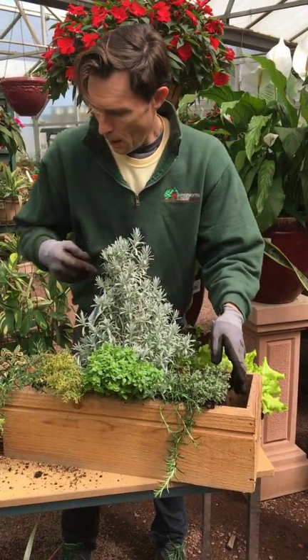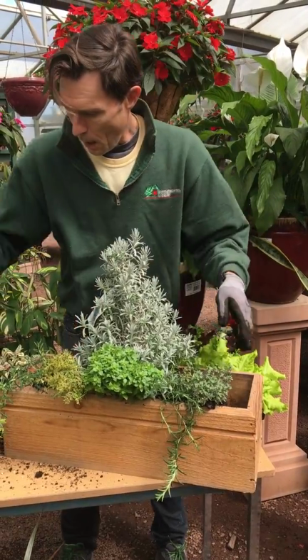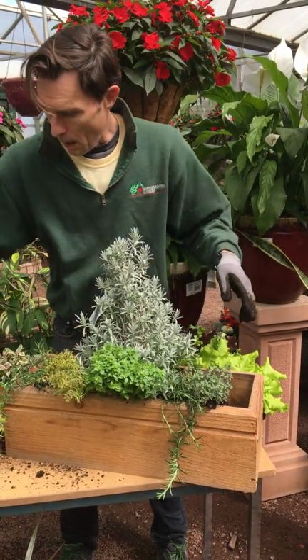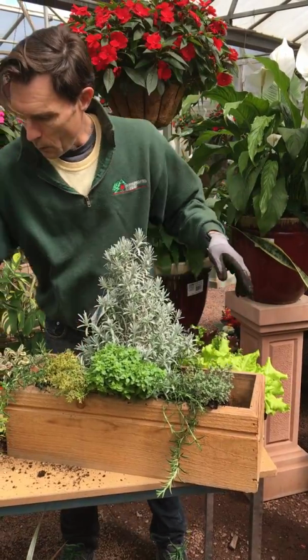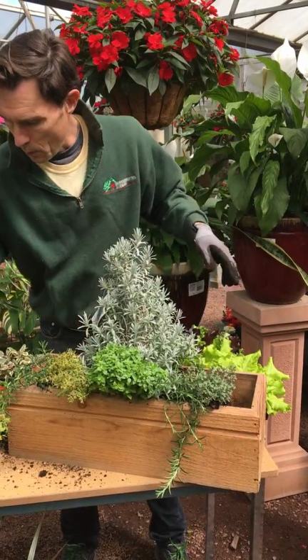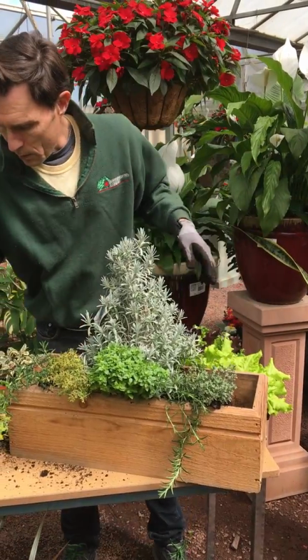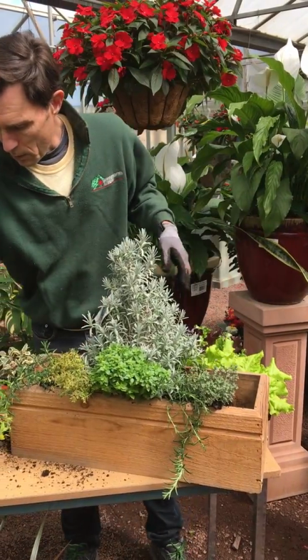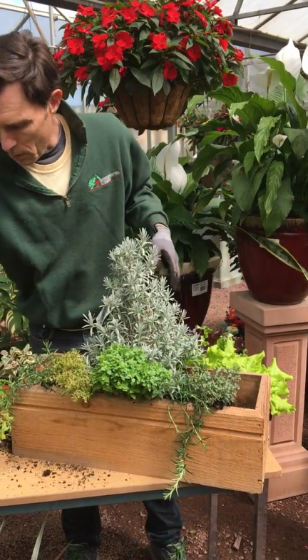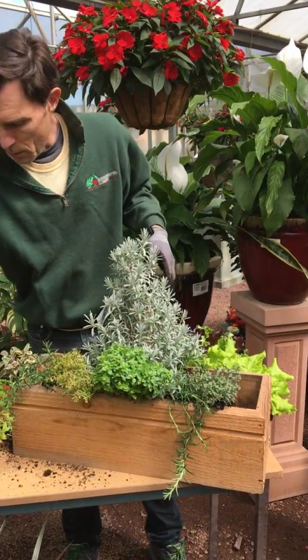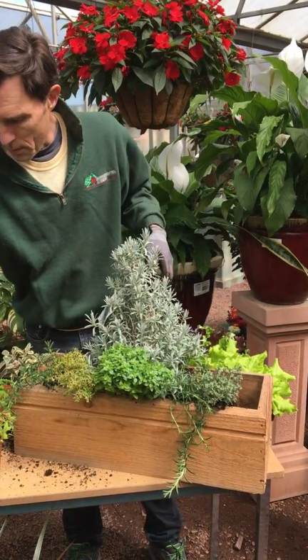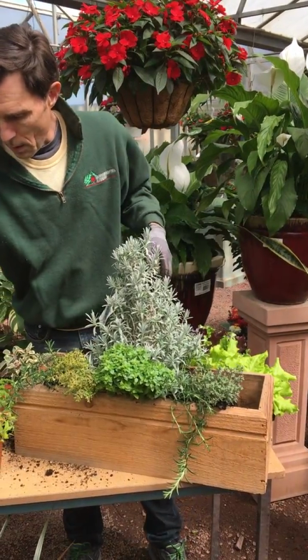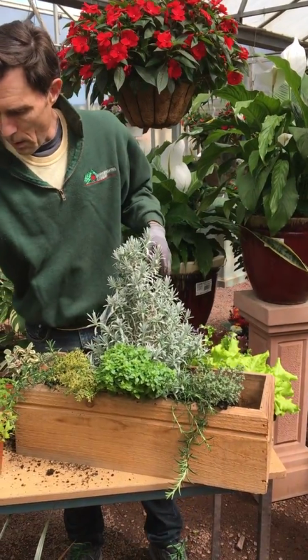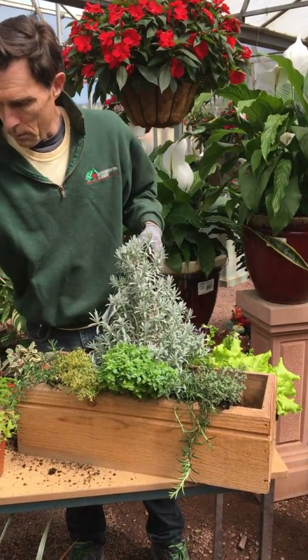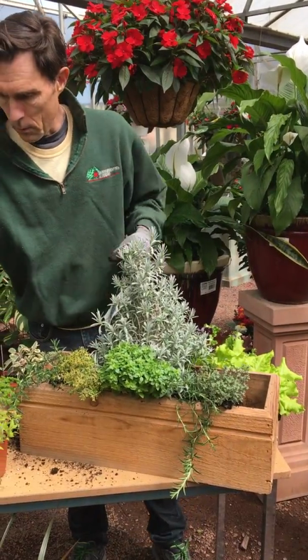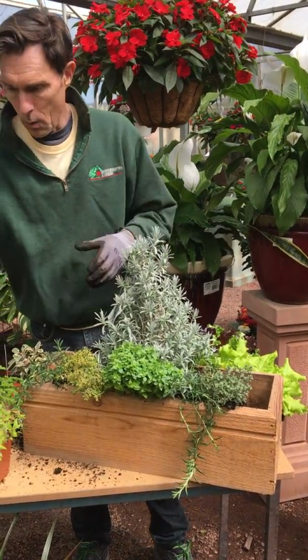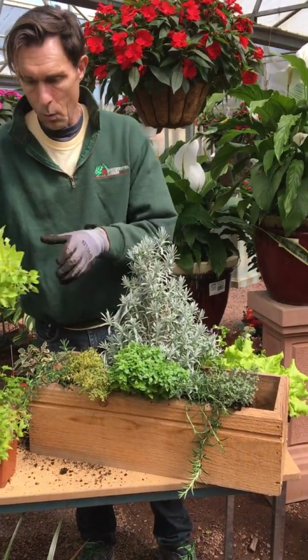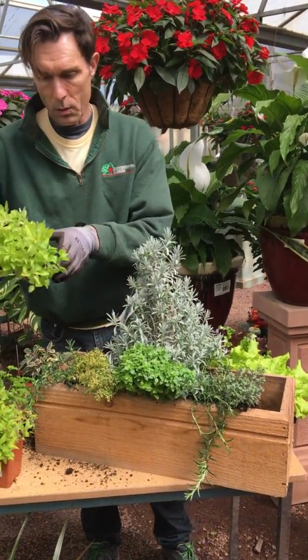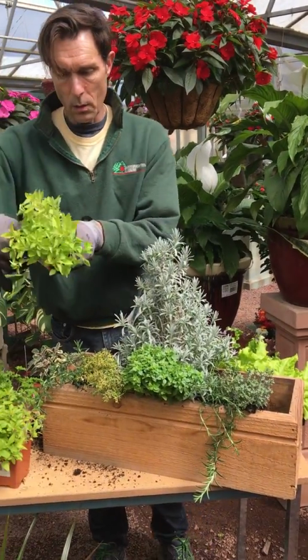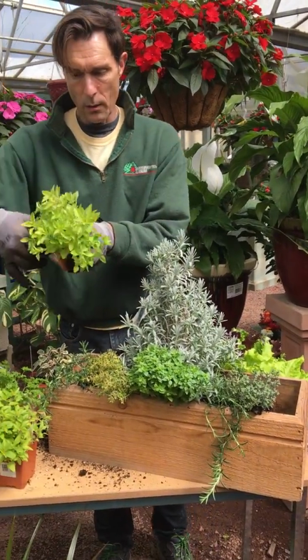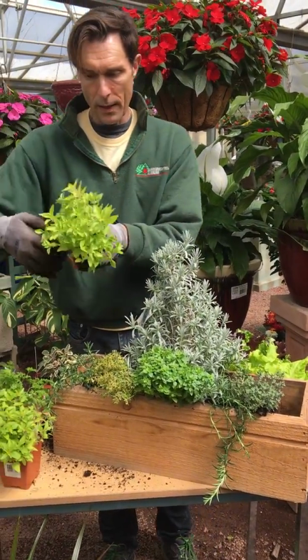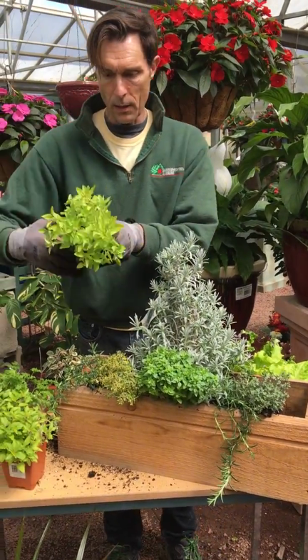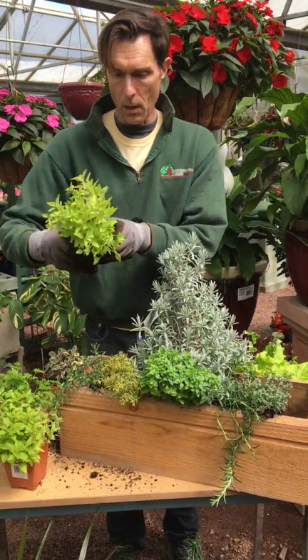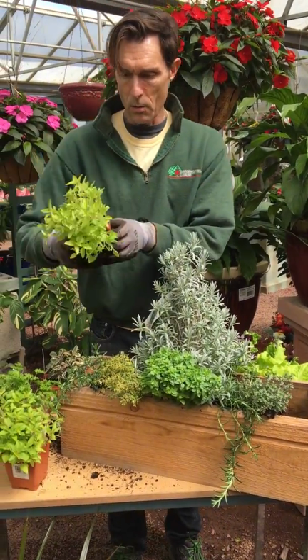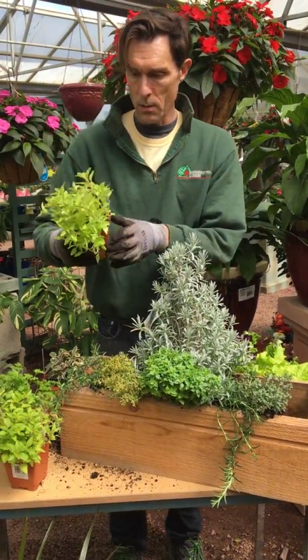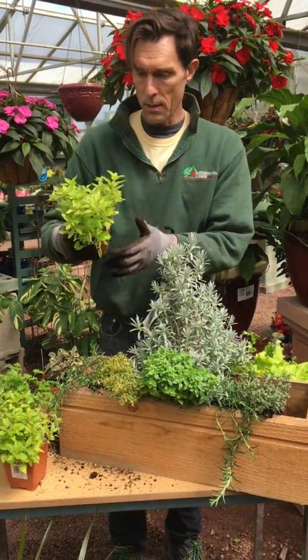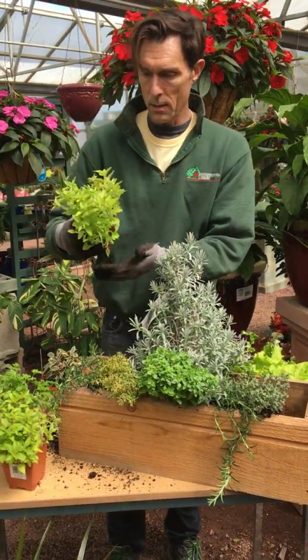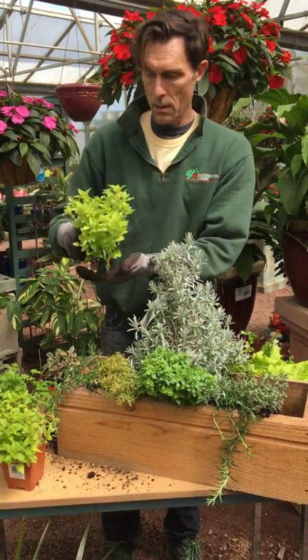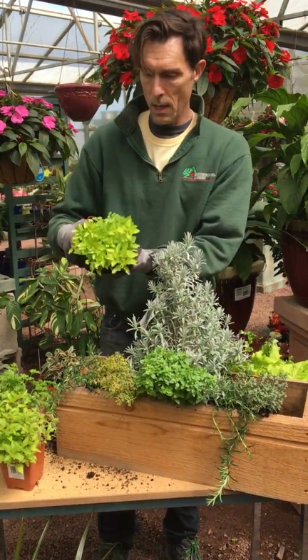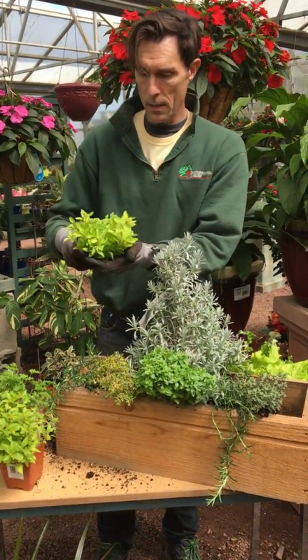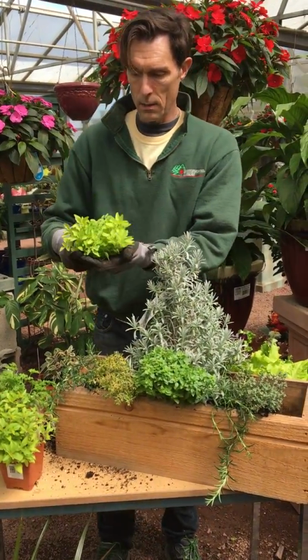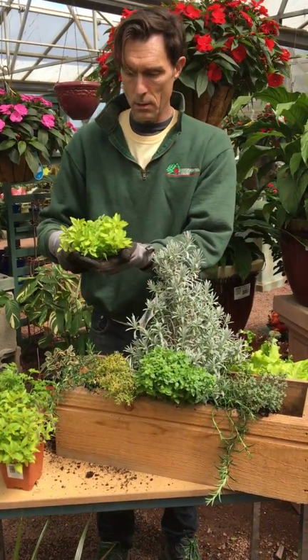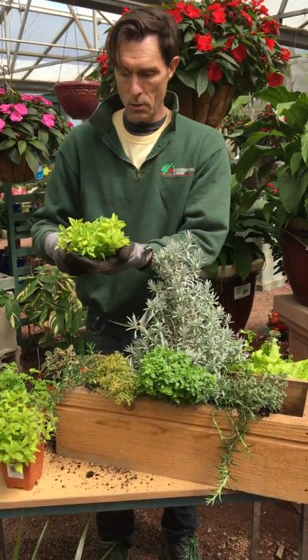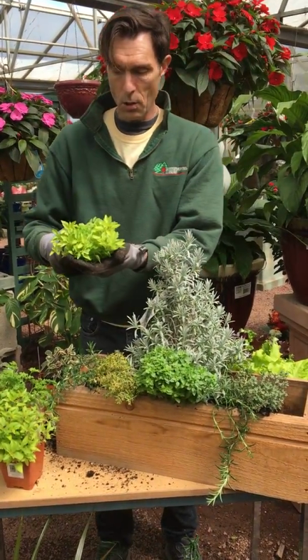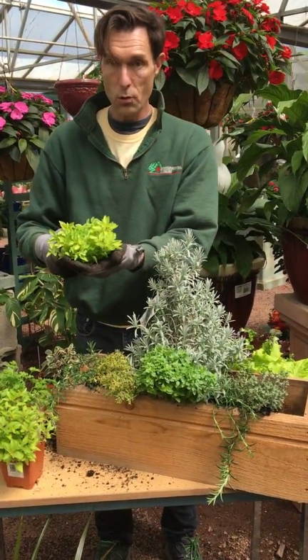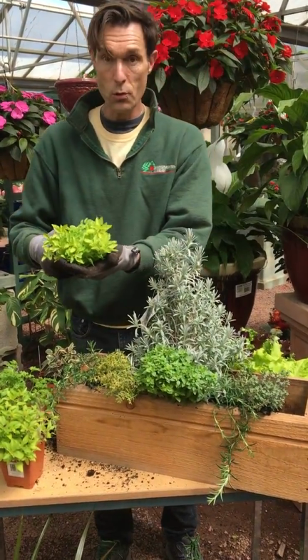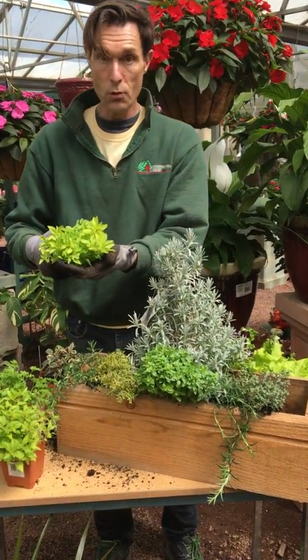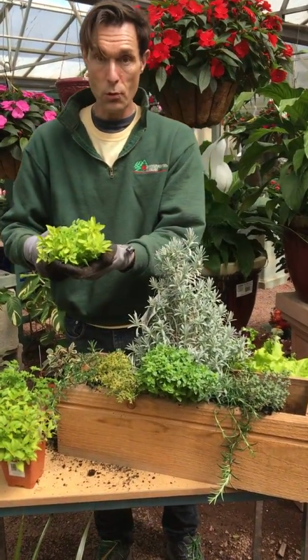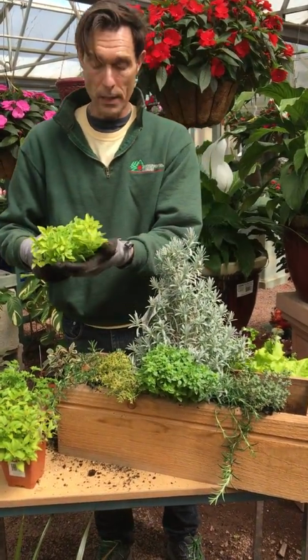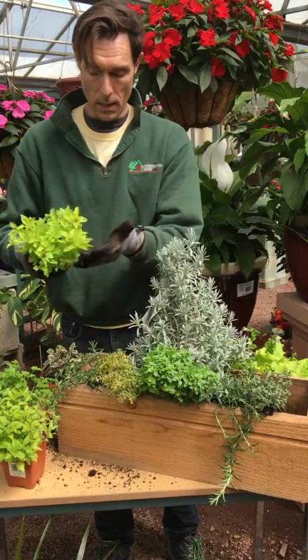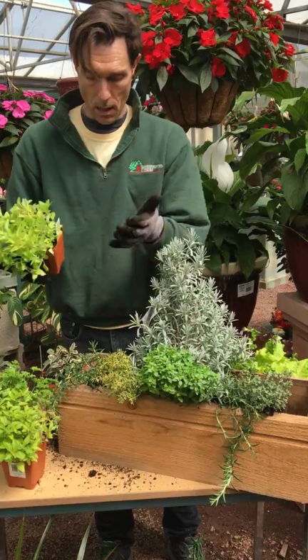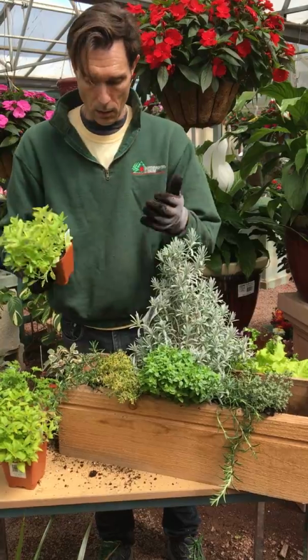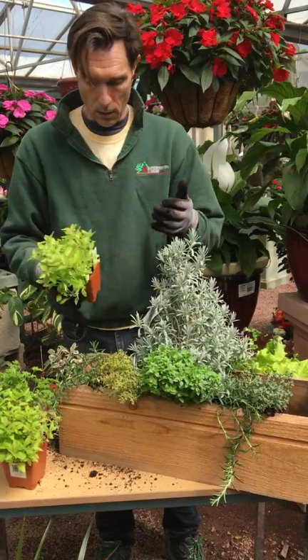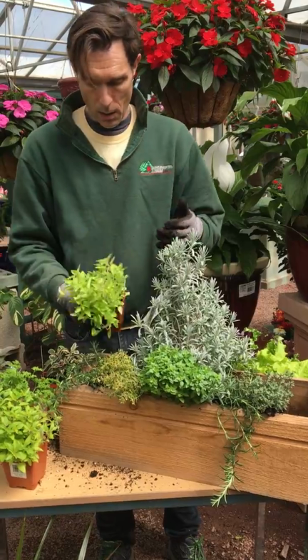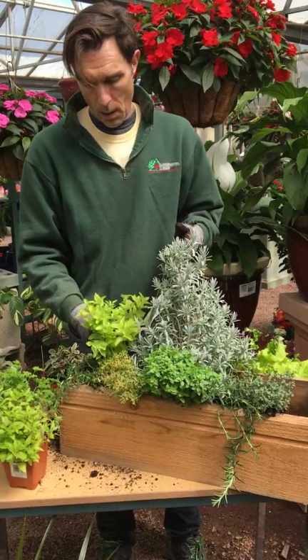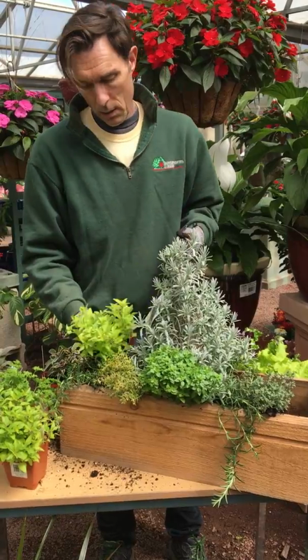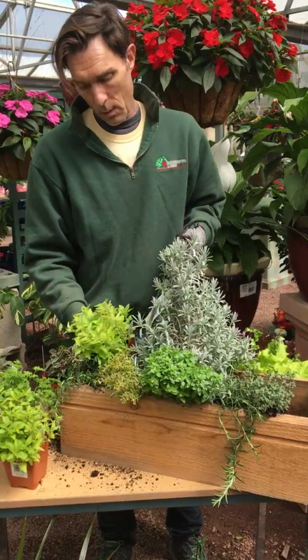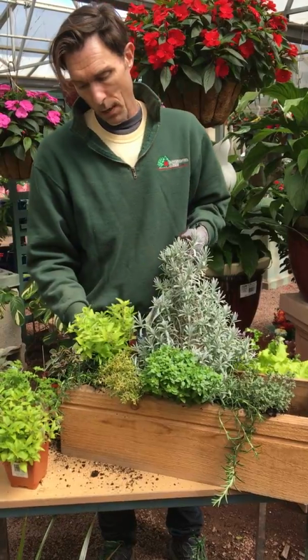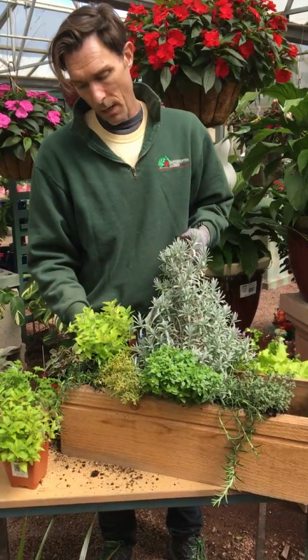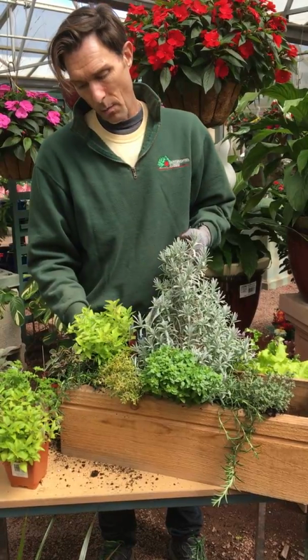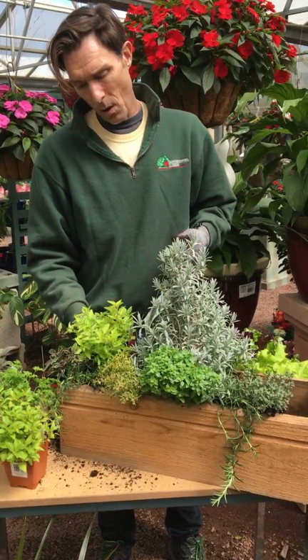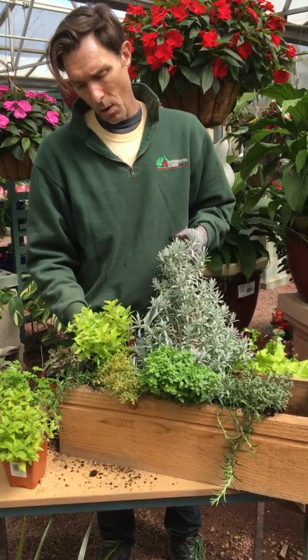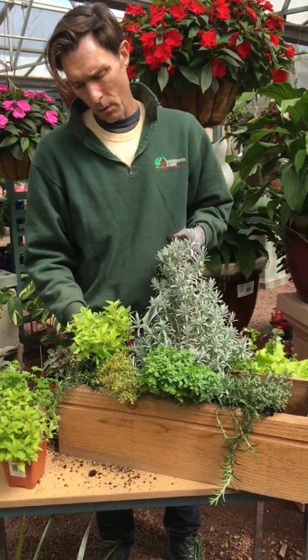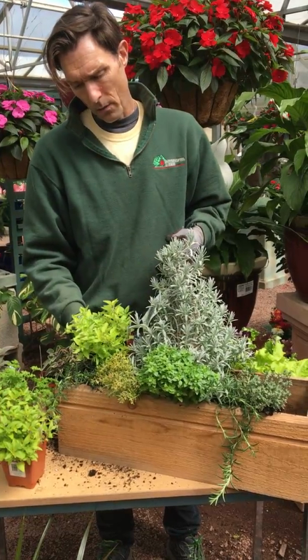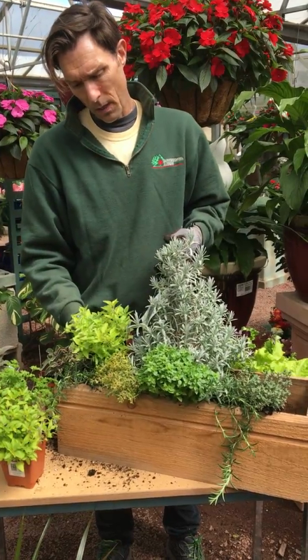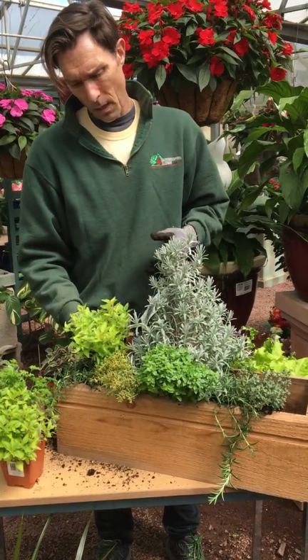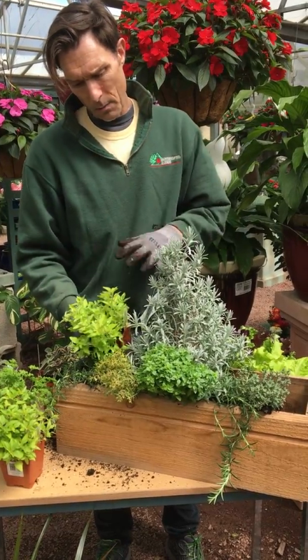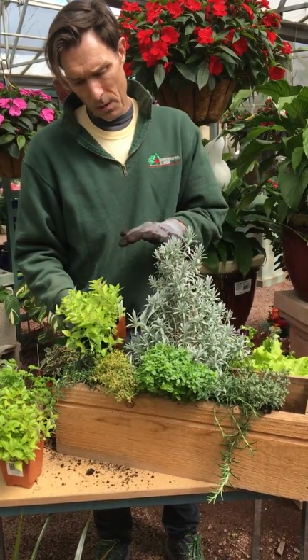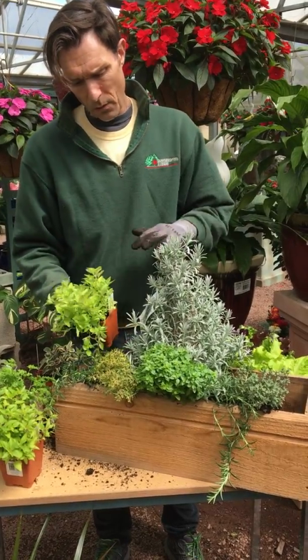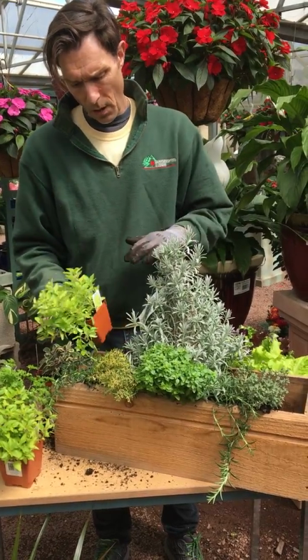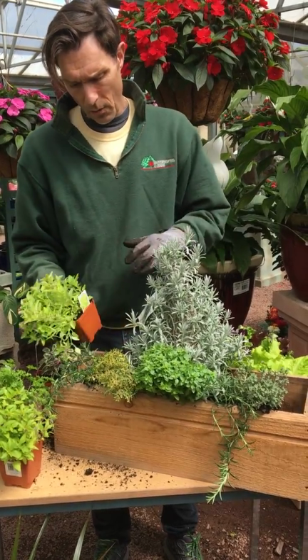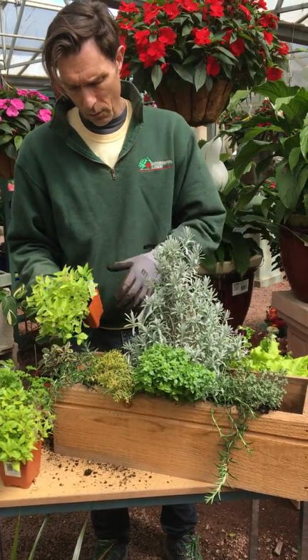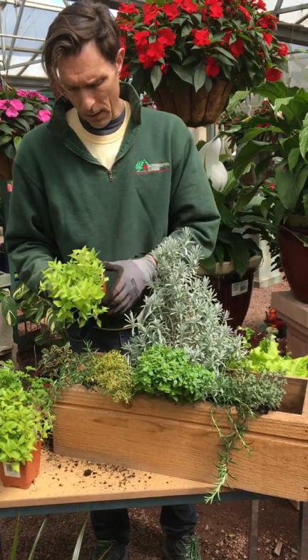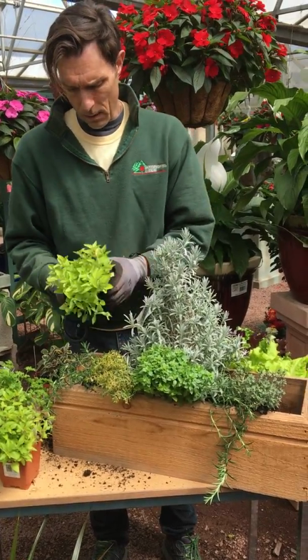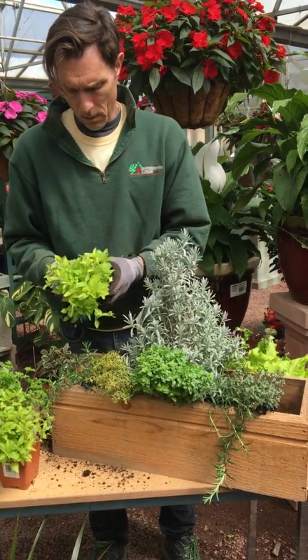I'm going to use some golden oregano. This is a nice chartreuse green color to break up all of the different other greens.